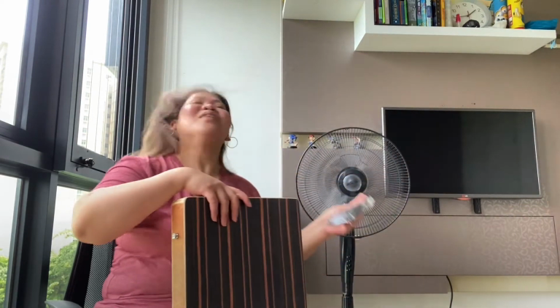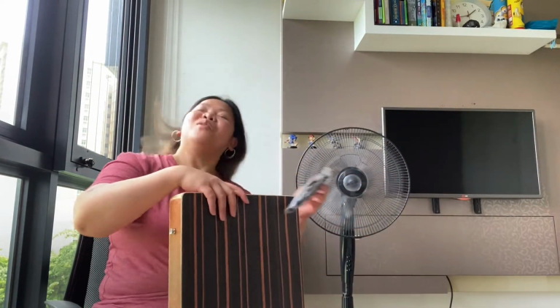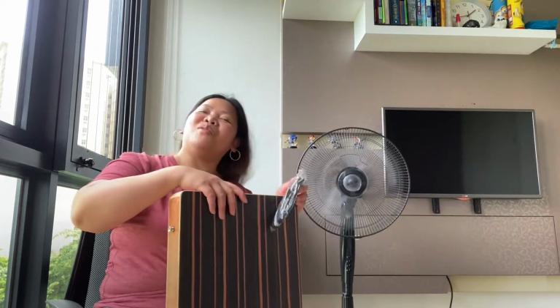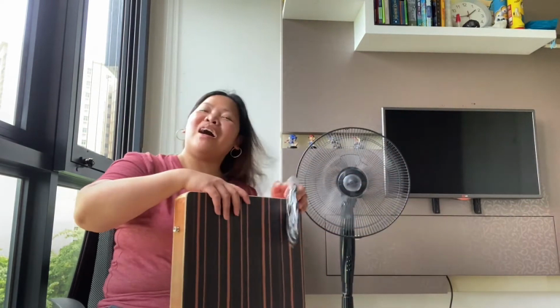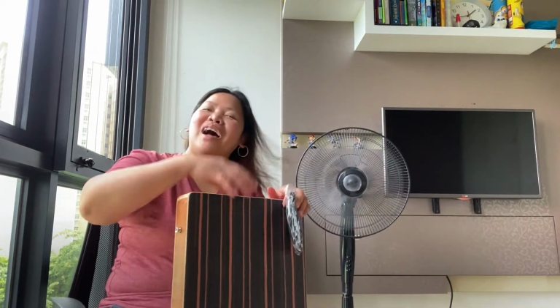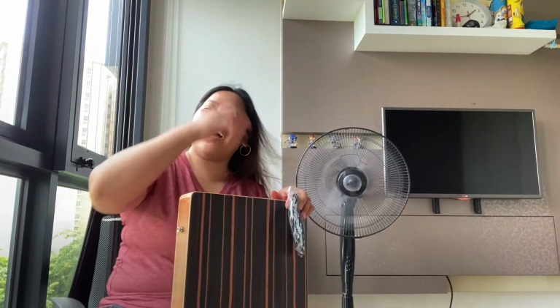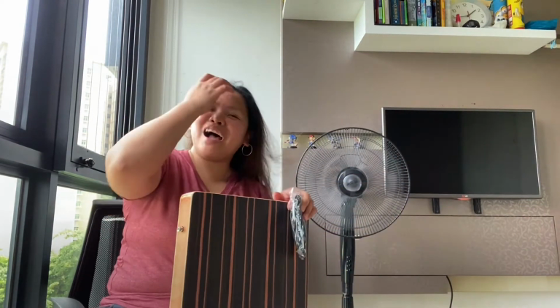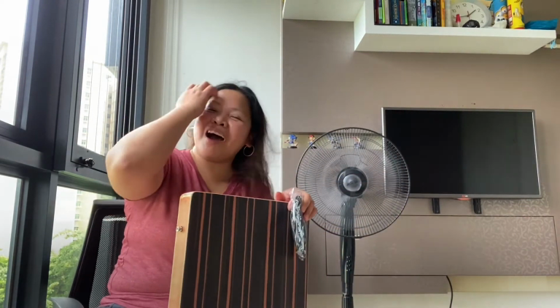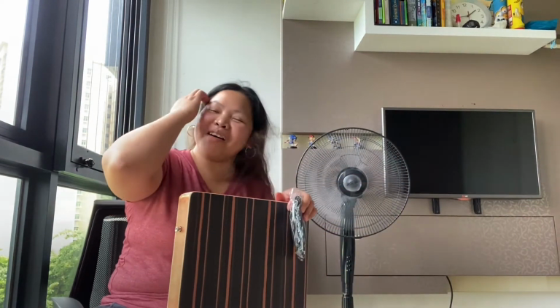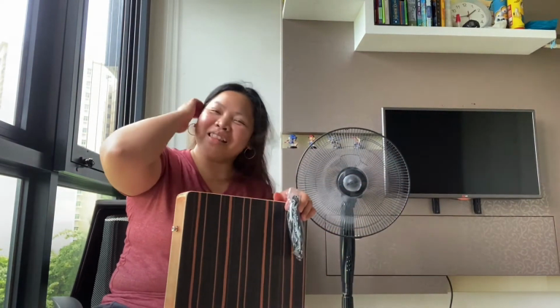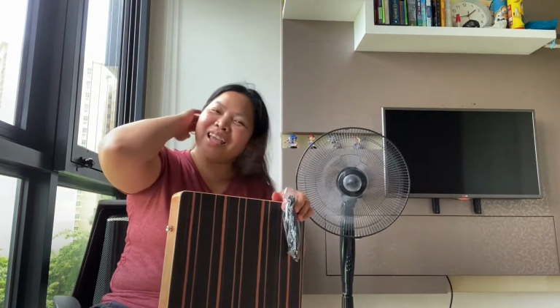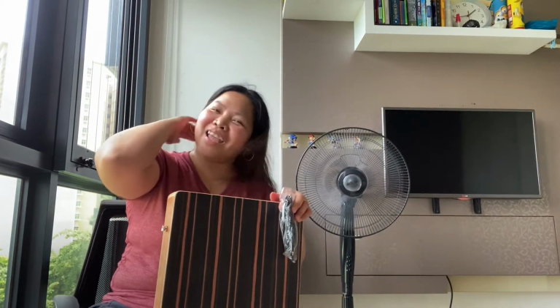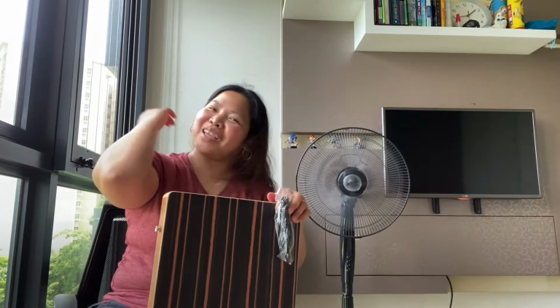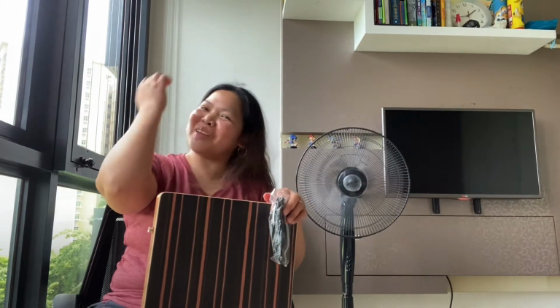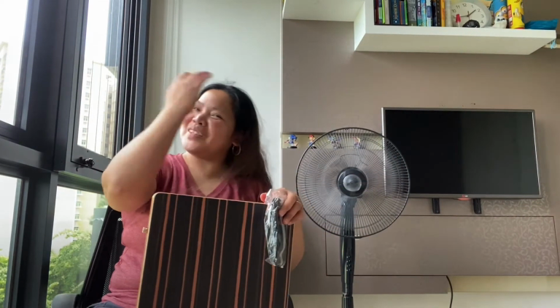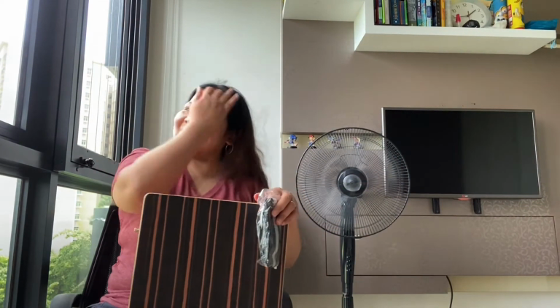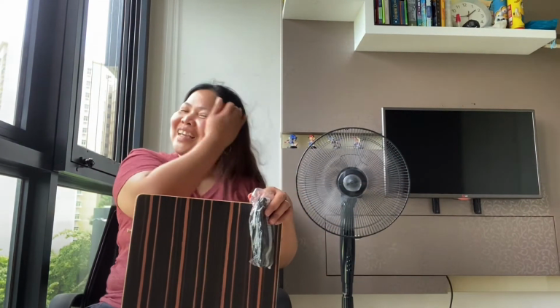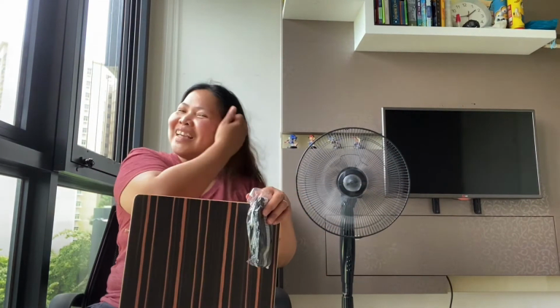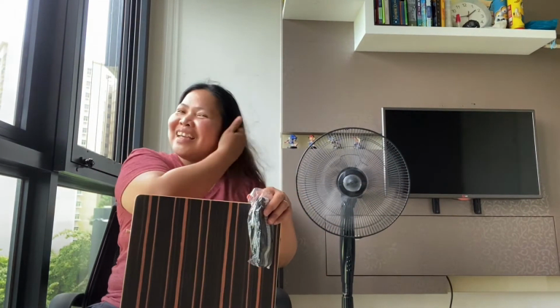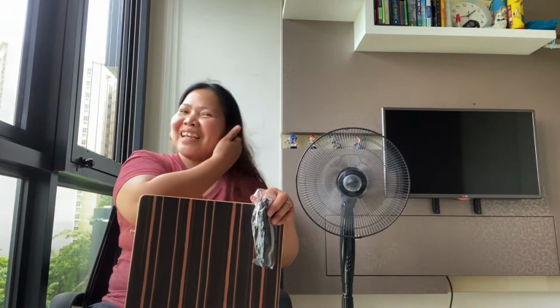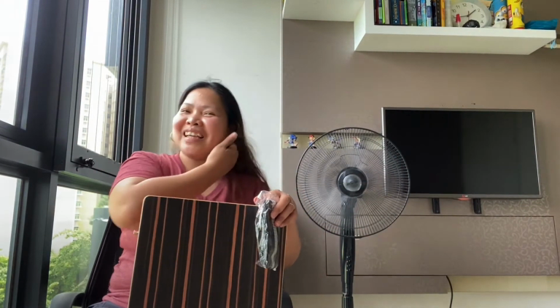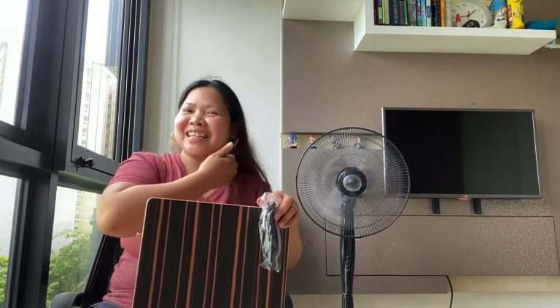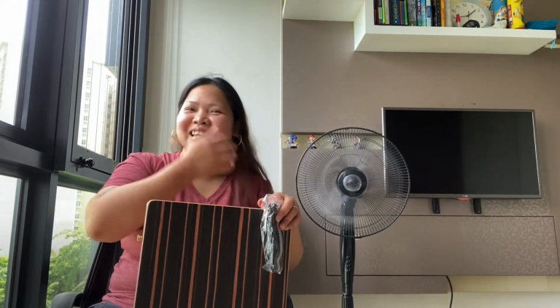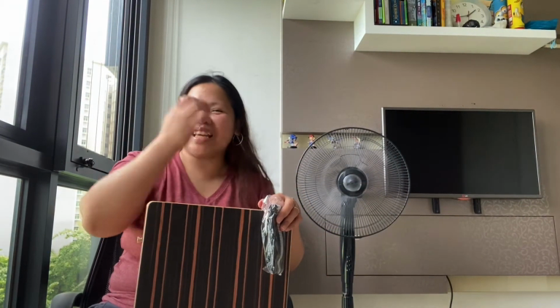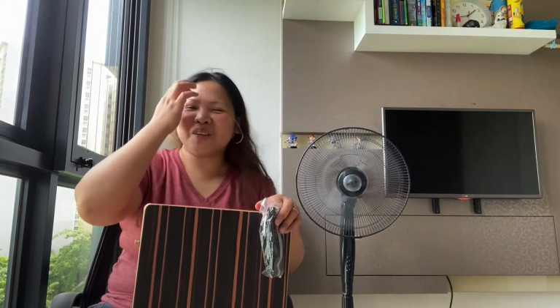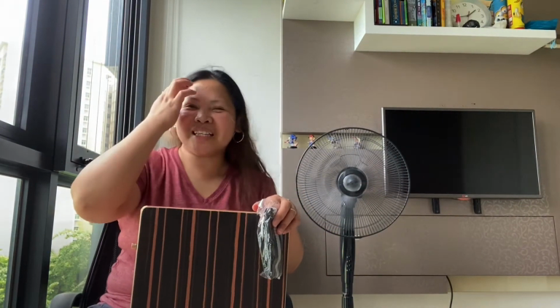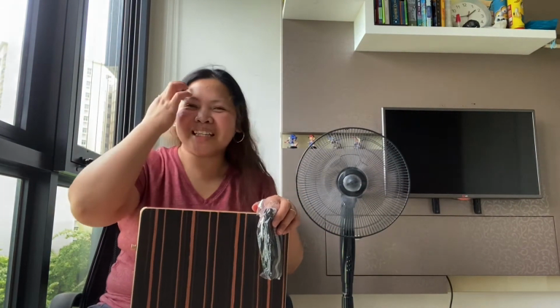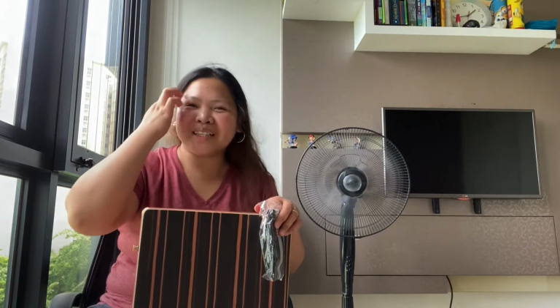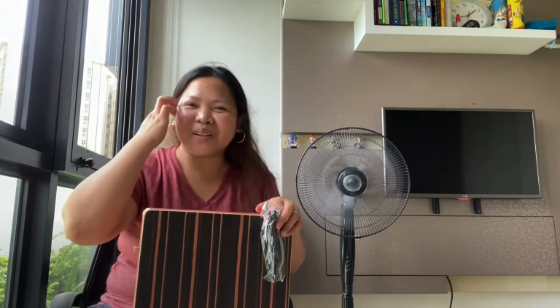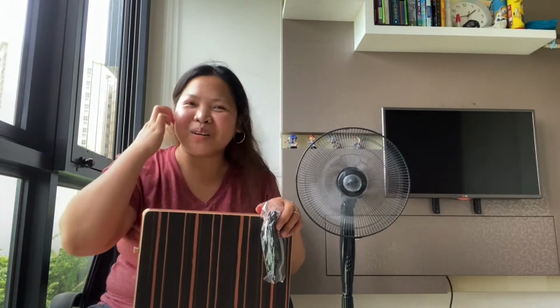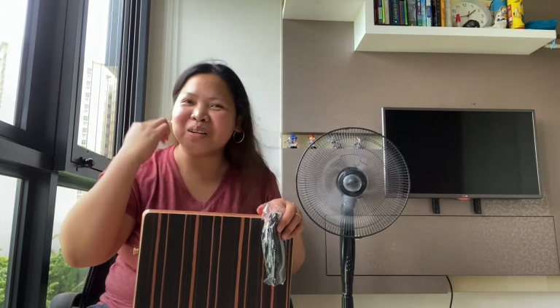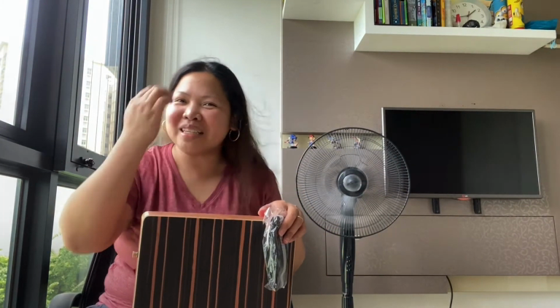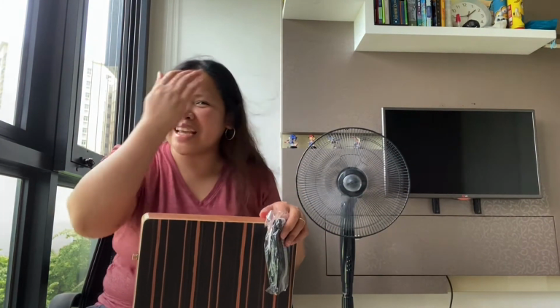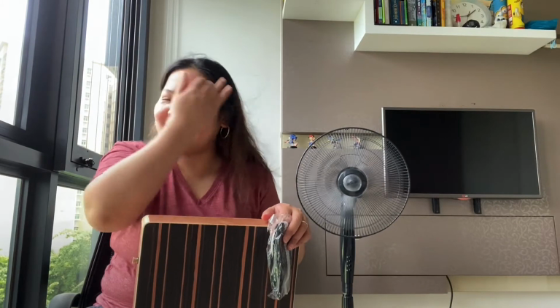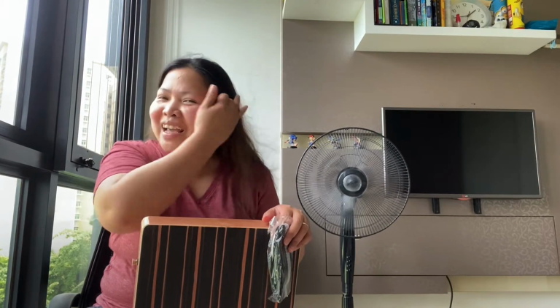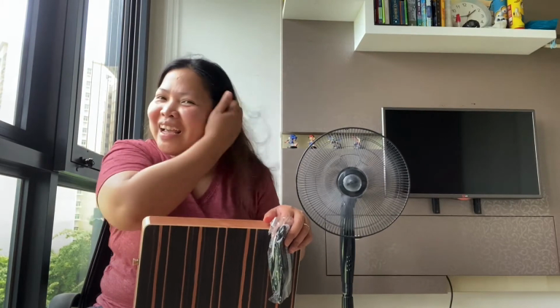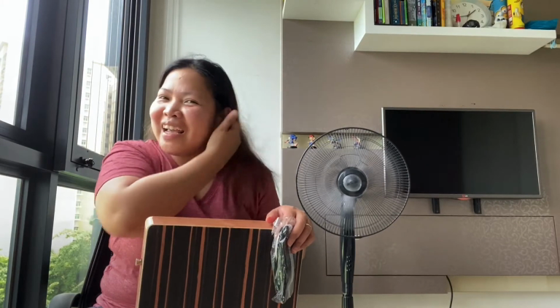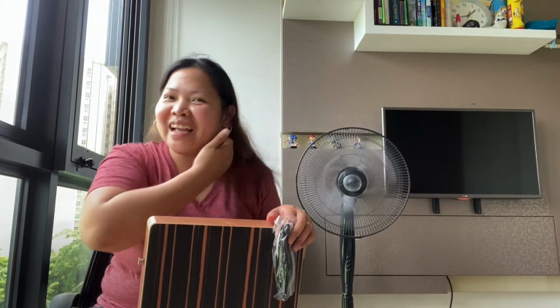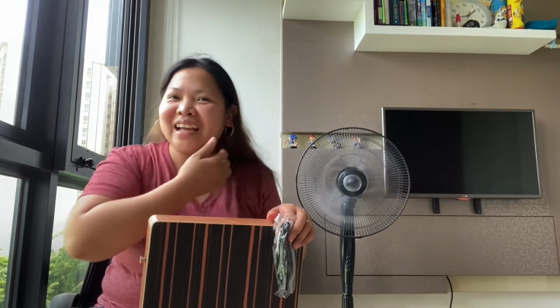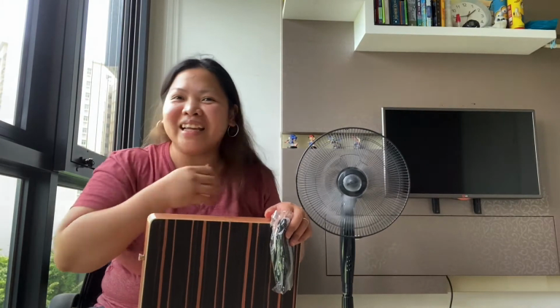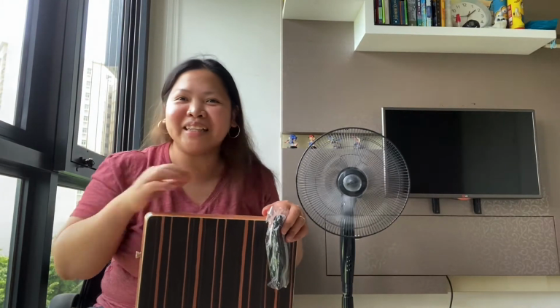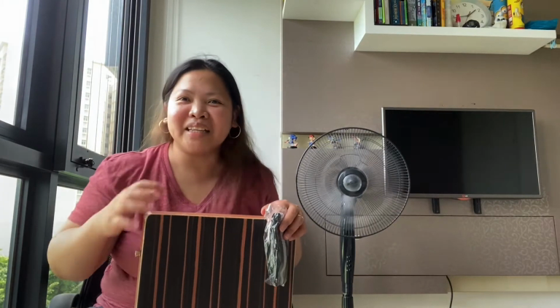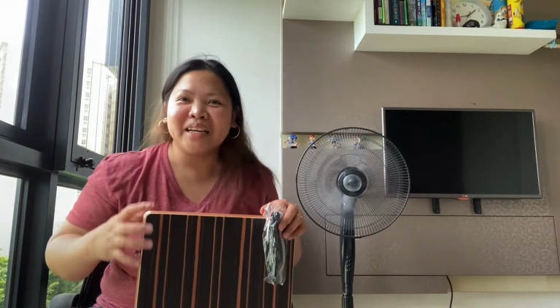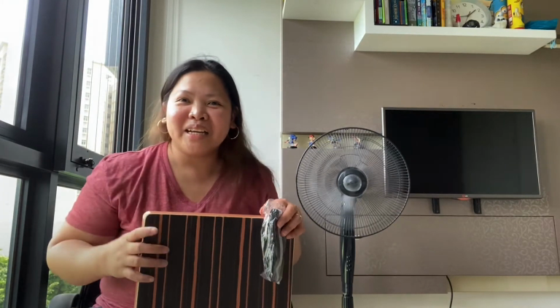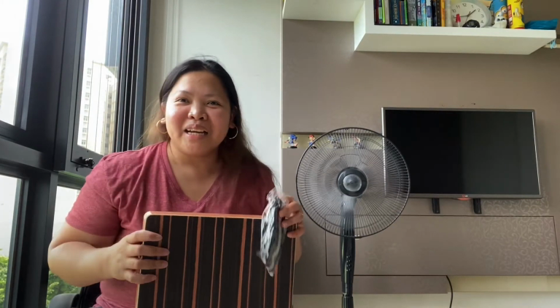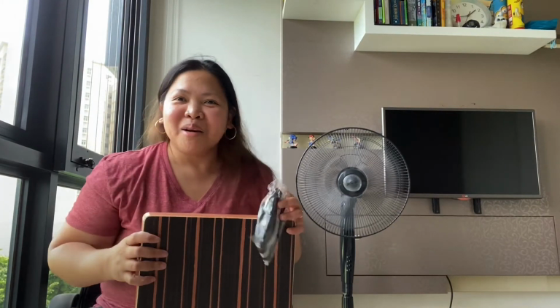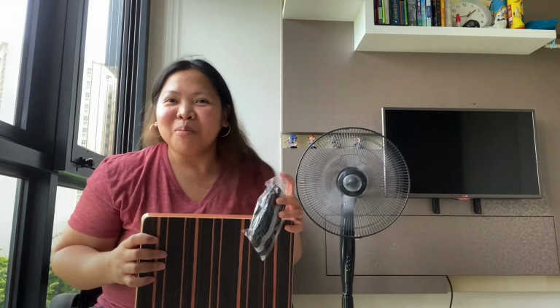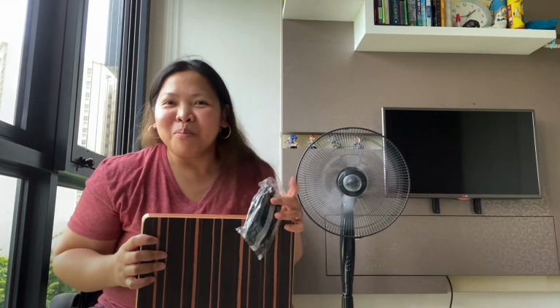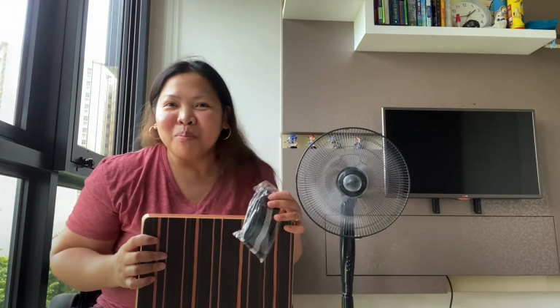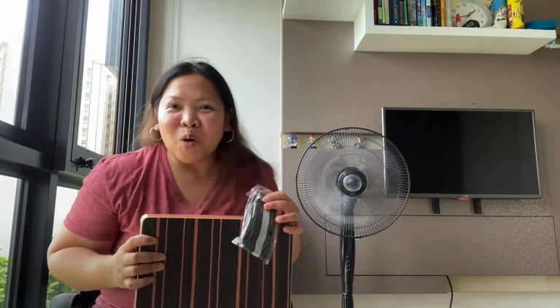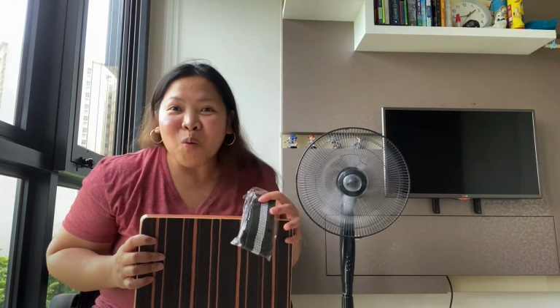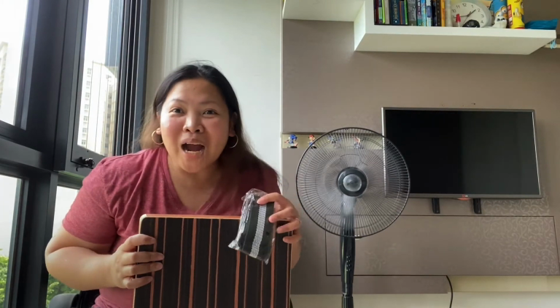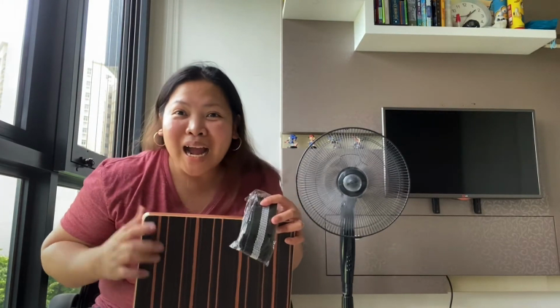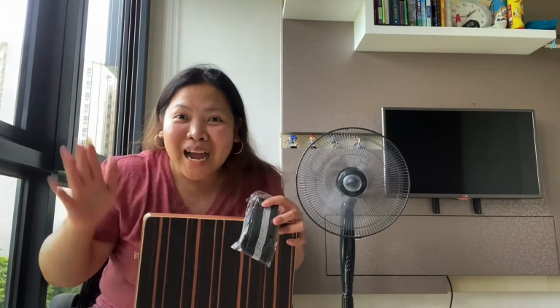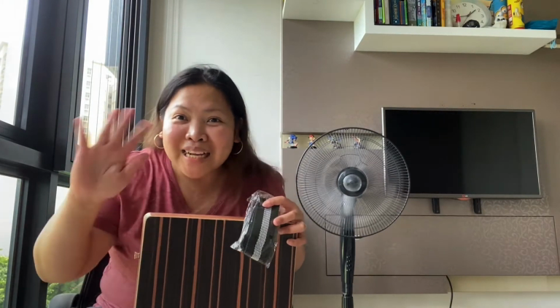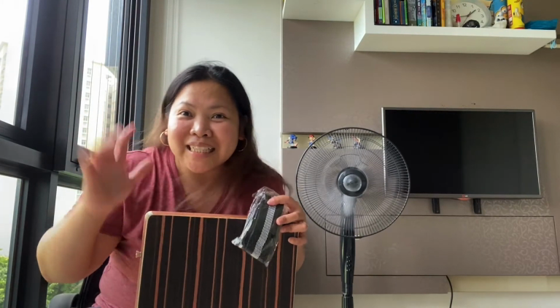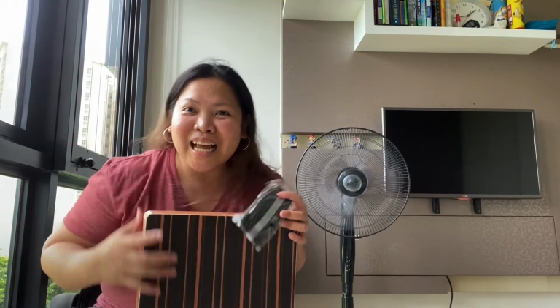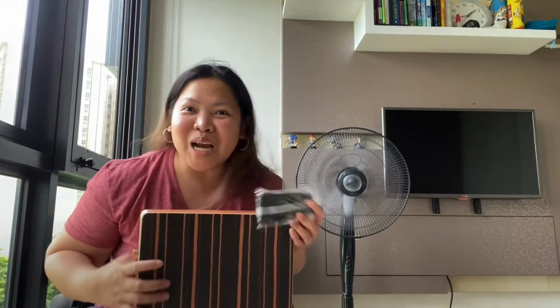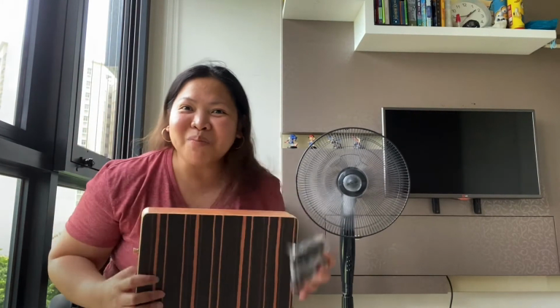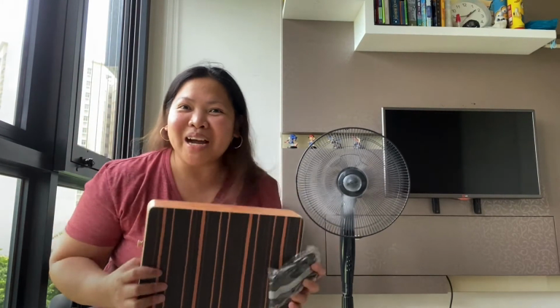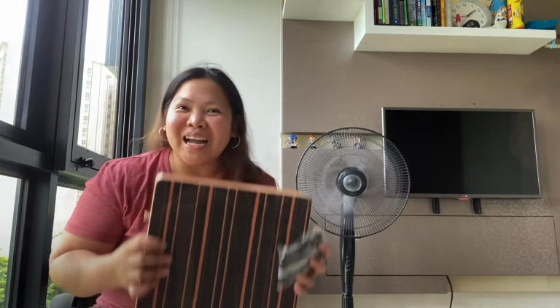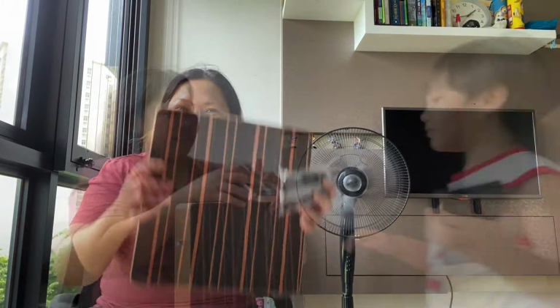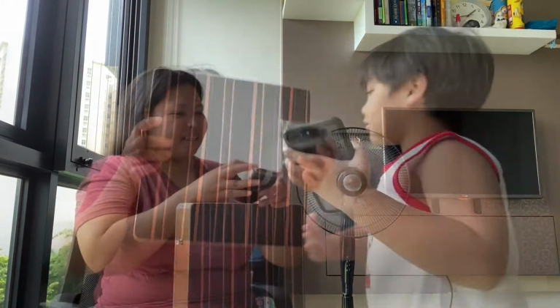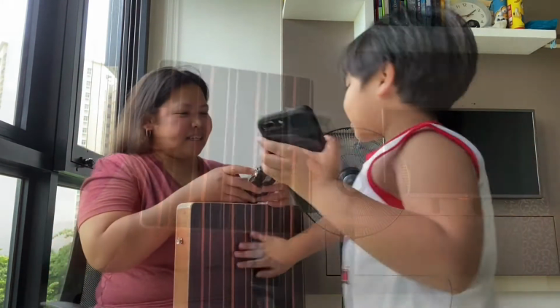Wow! Thank you, sis! Thank you, sis Rose! And Wax! Salamat!